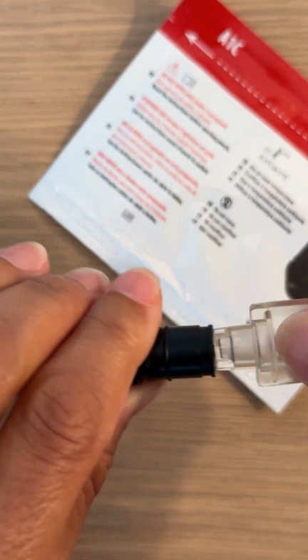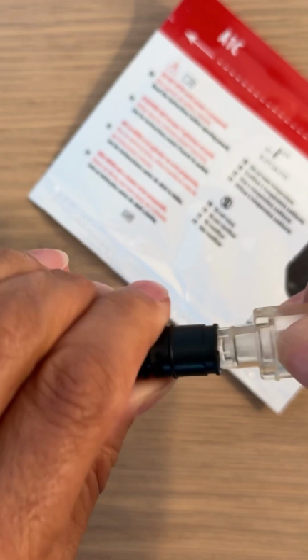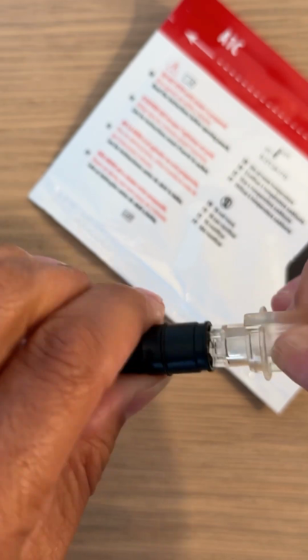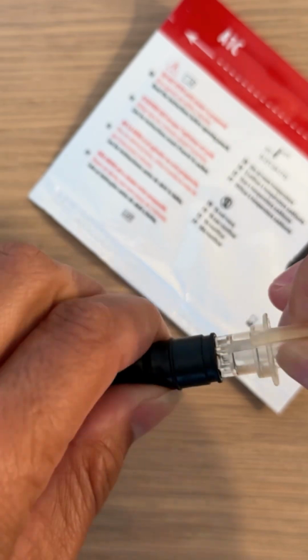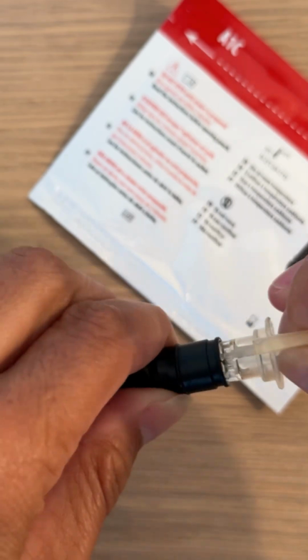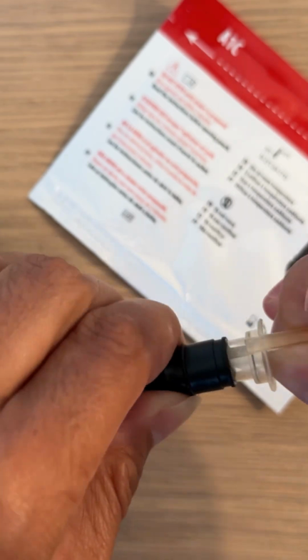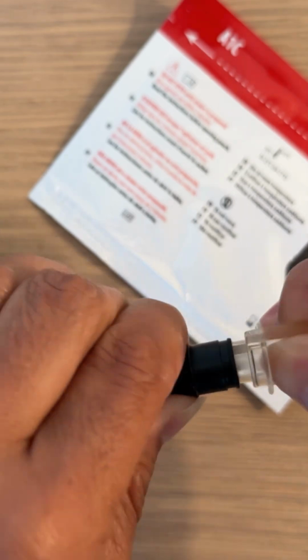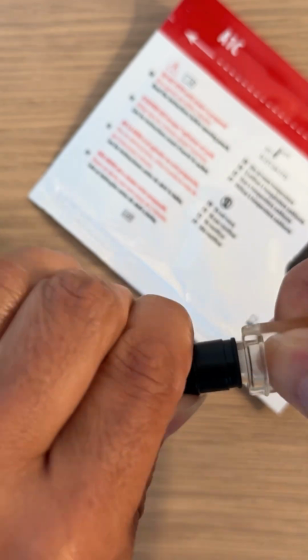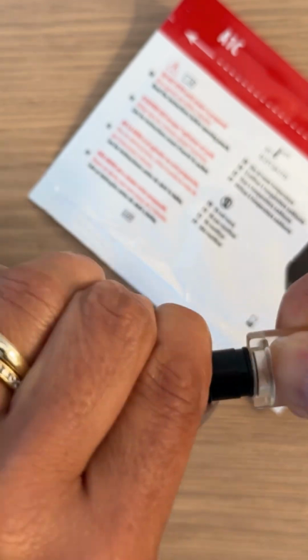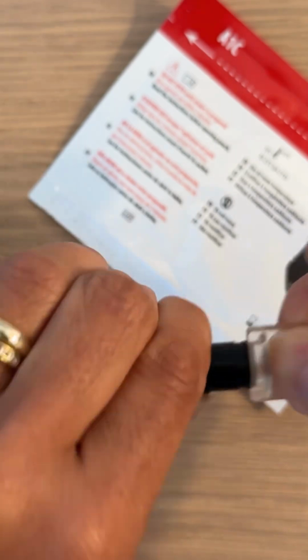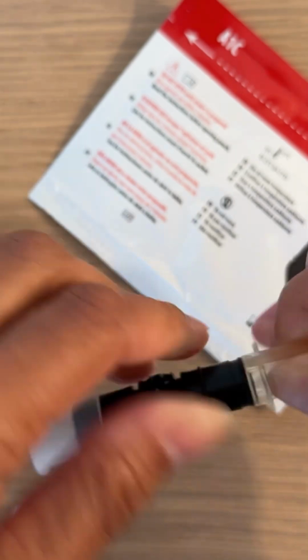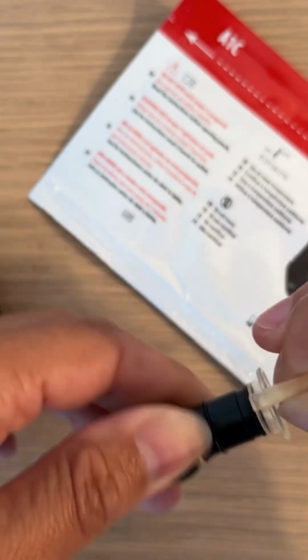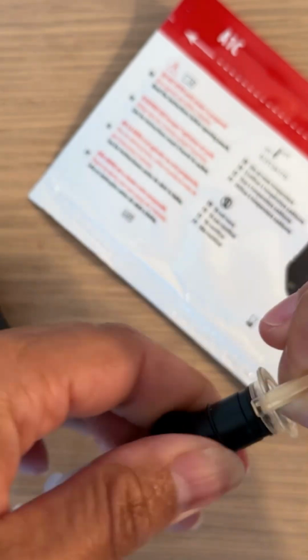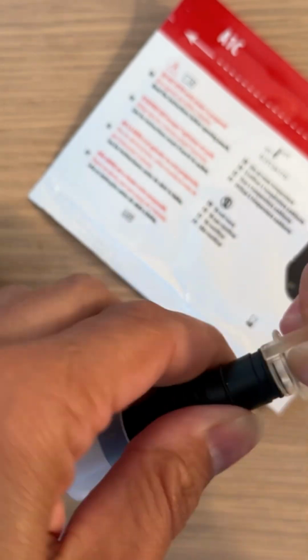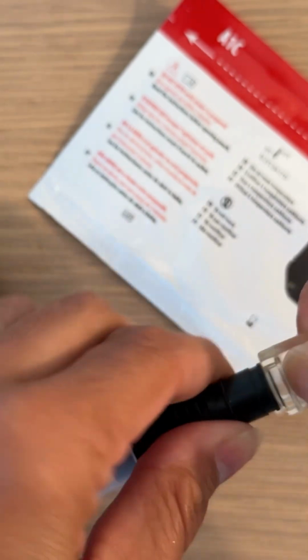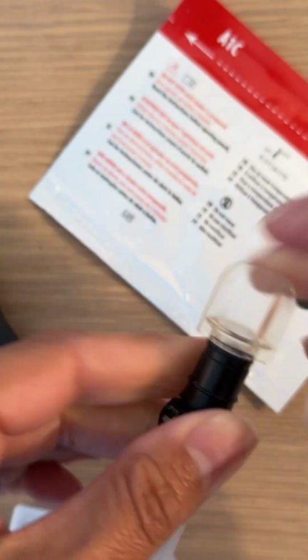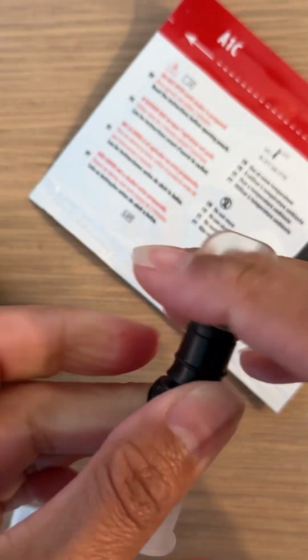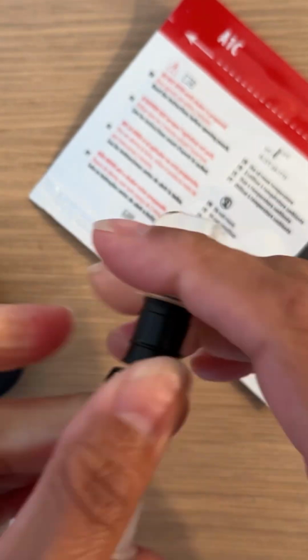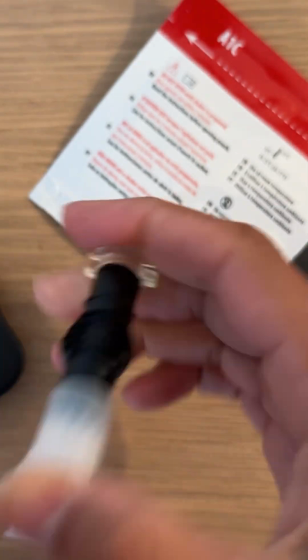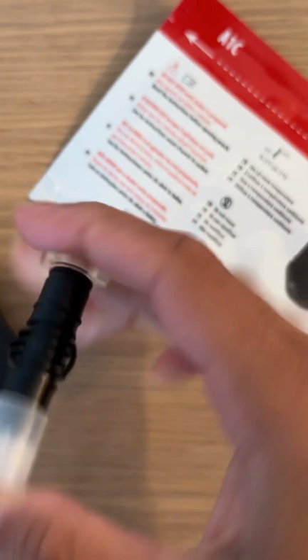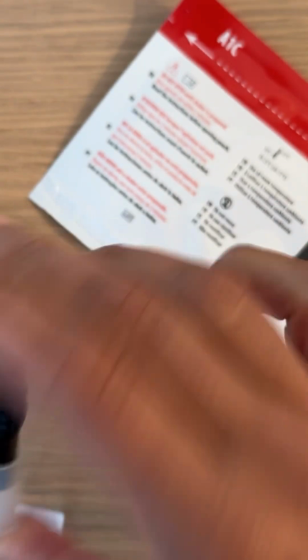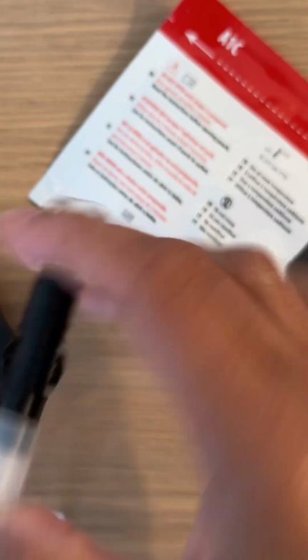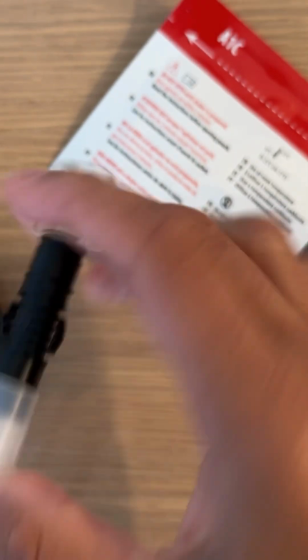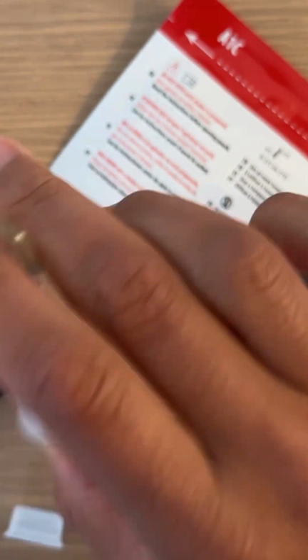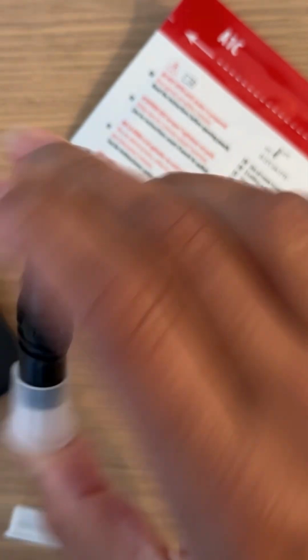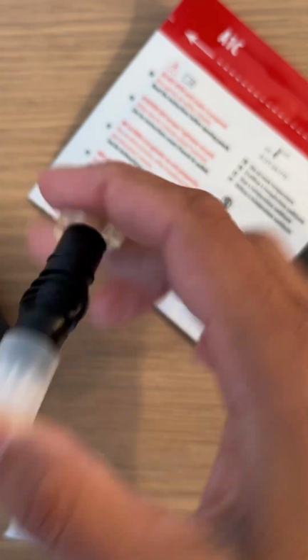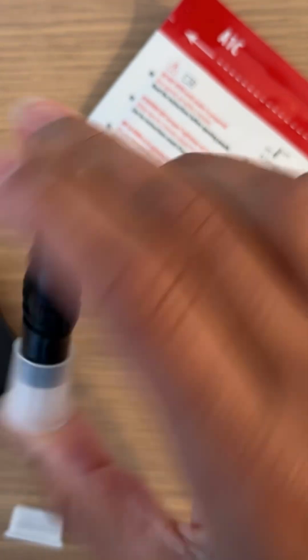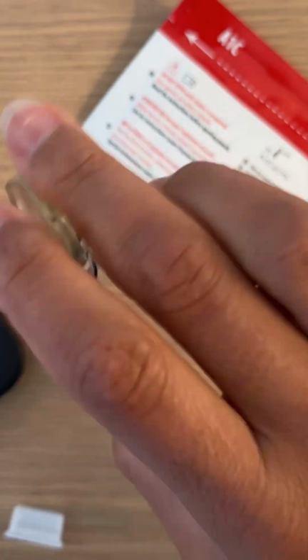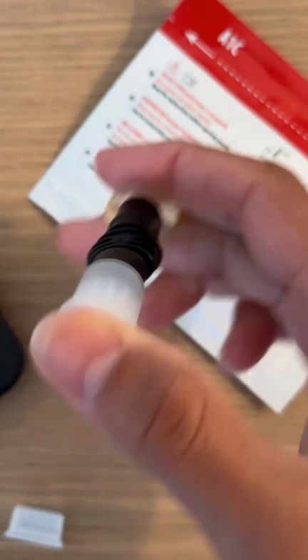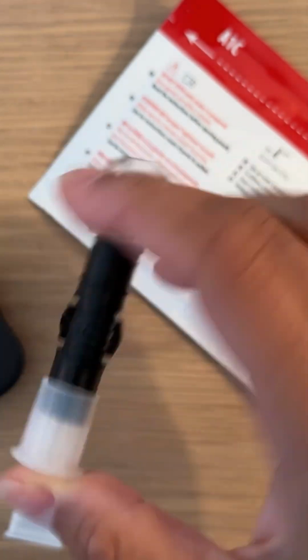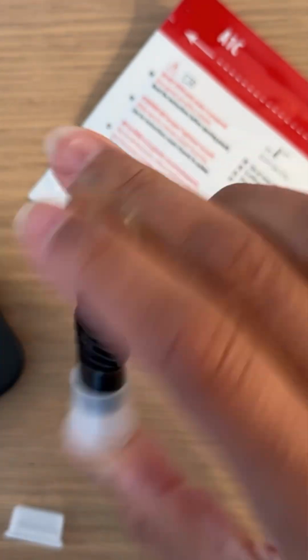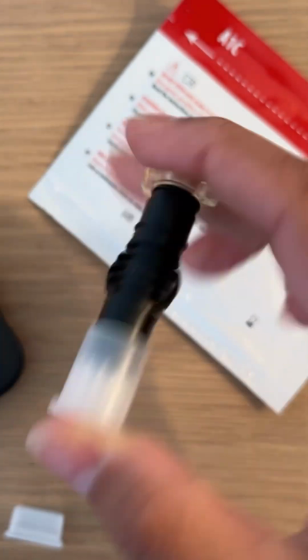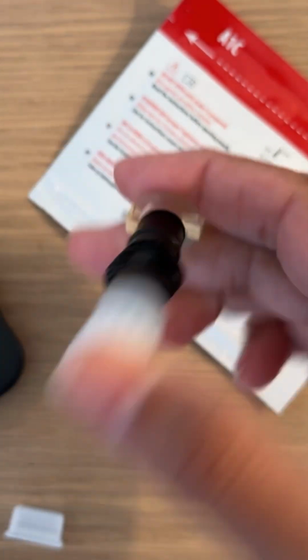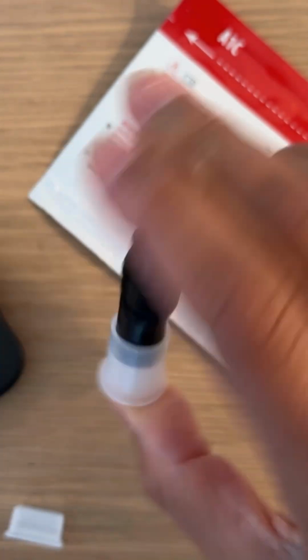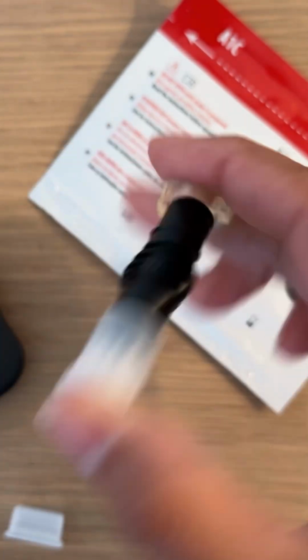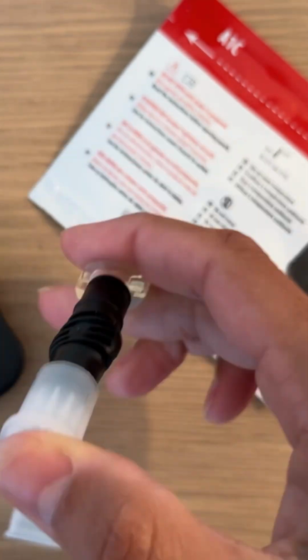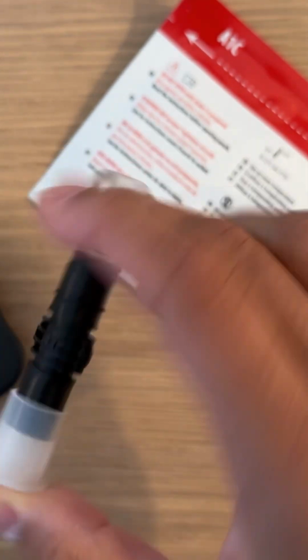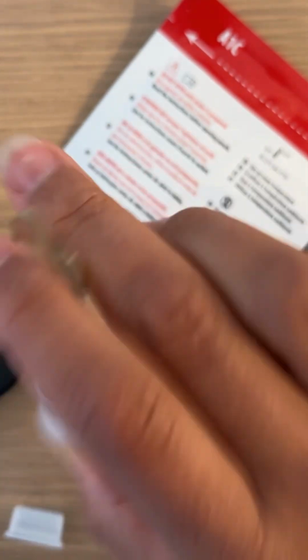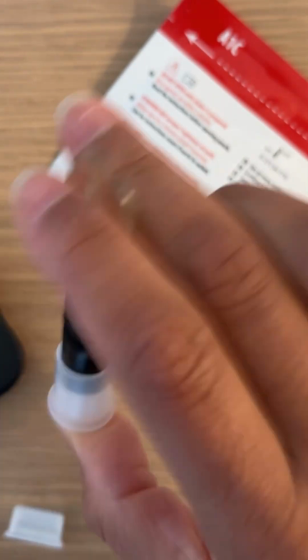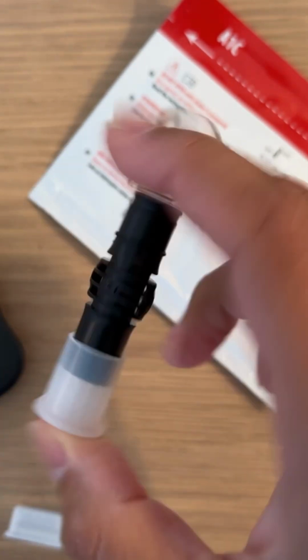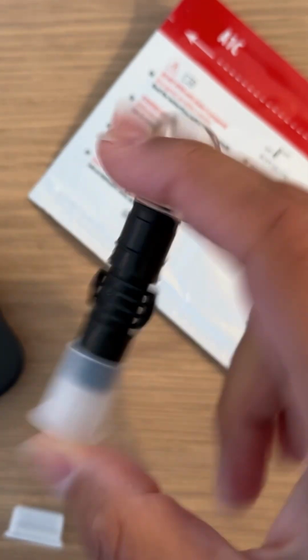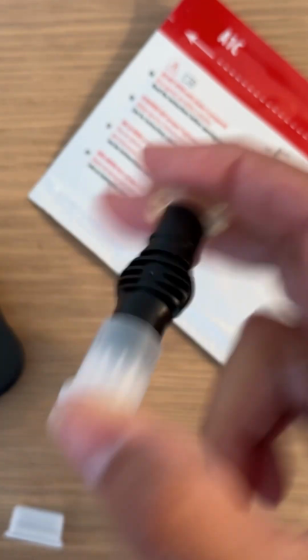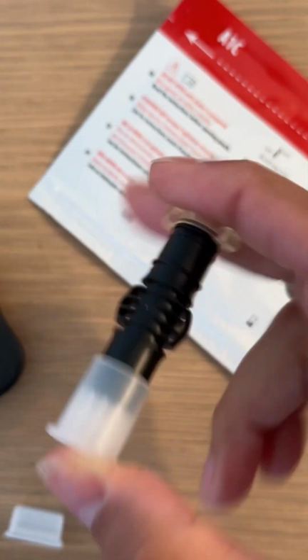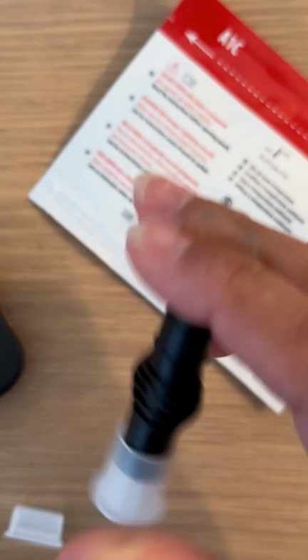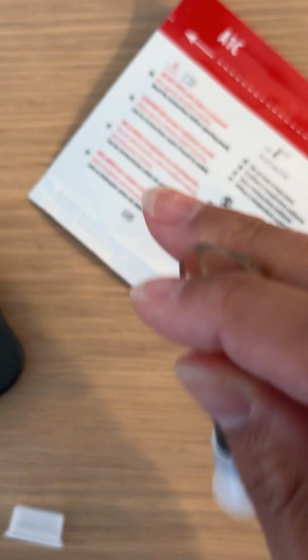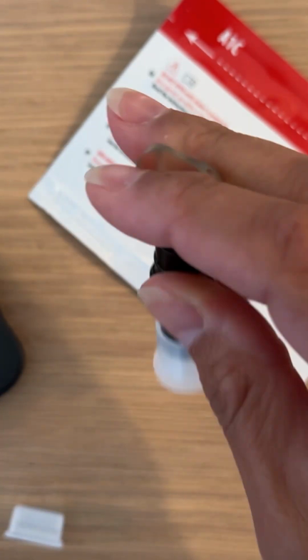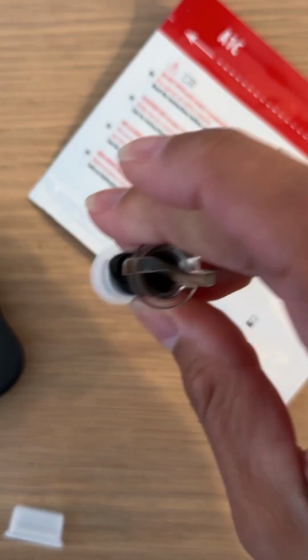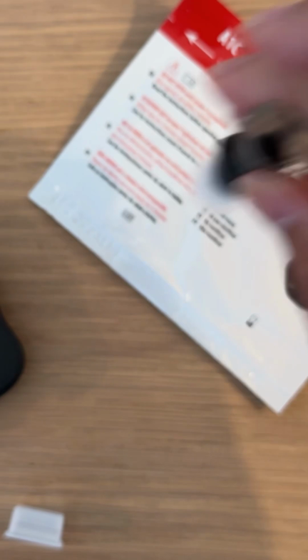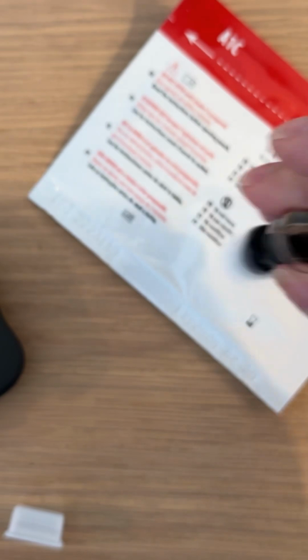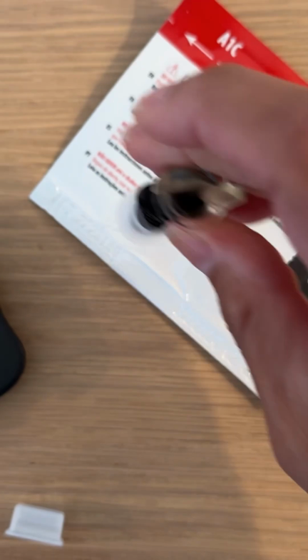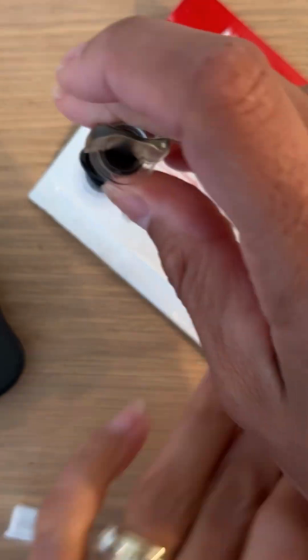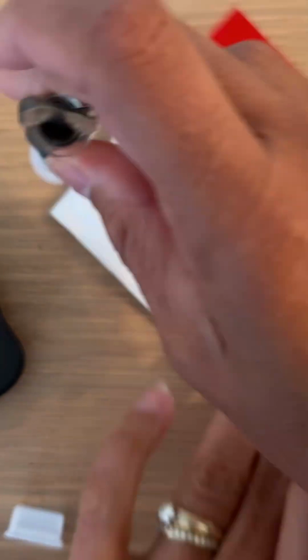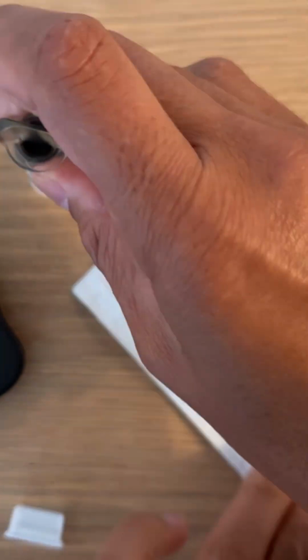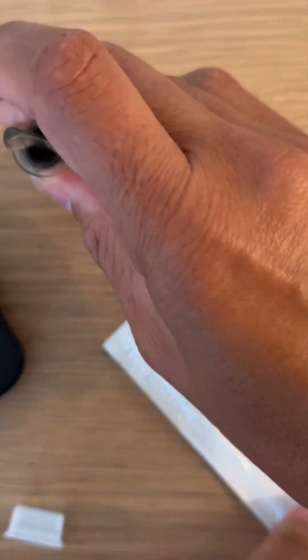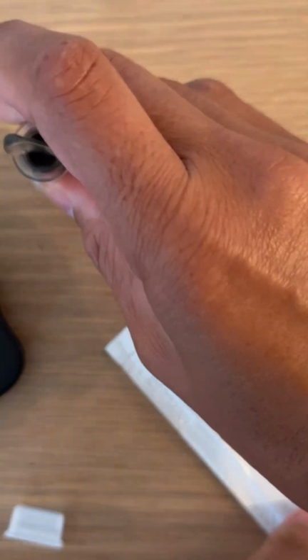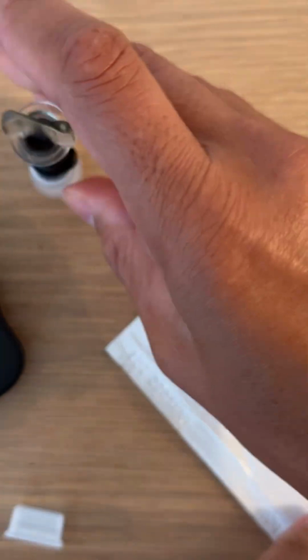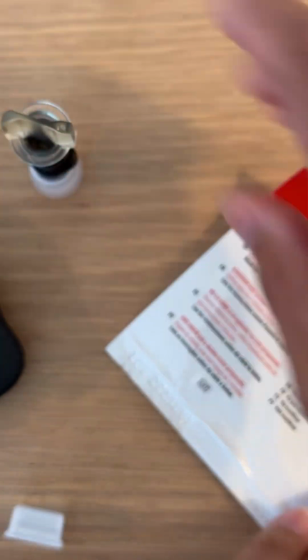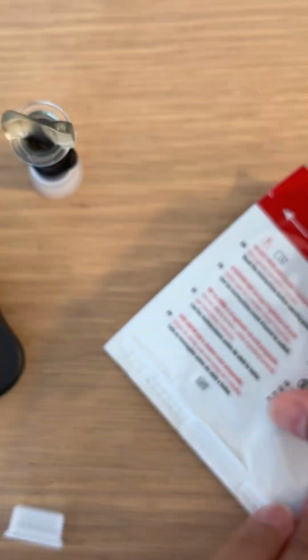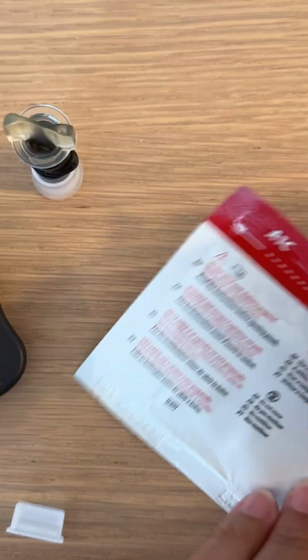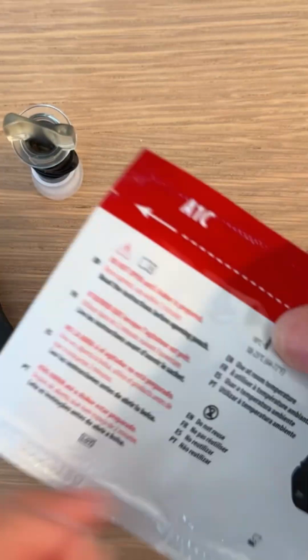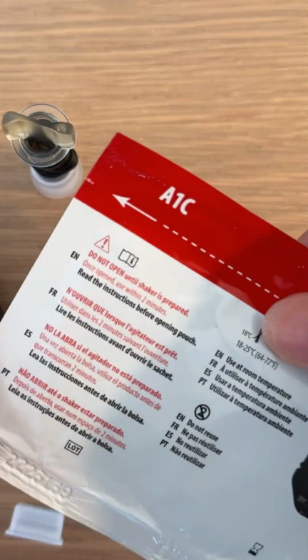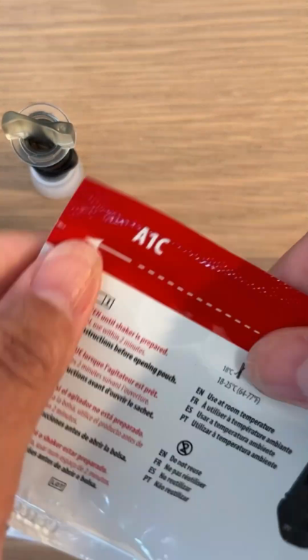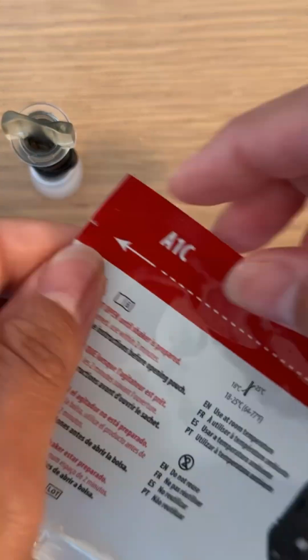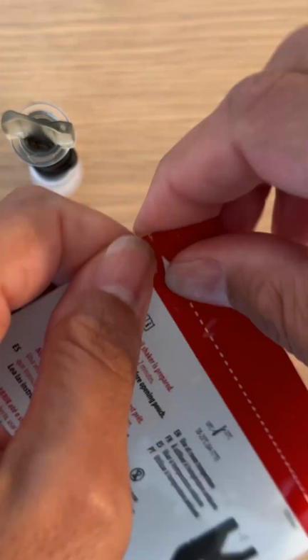You then put it in here and you shake it — shake it, shake it. Let's put that aside.